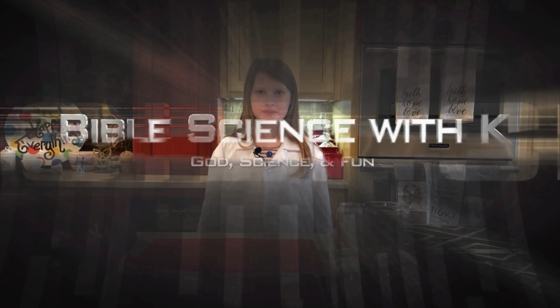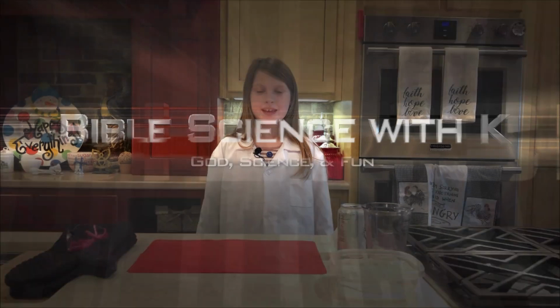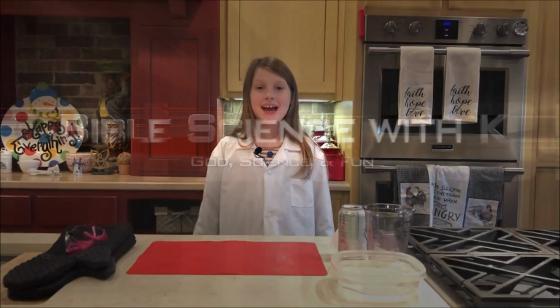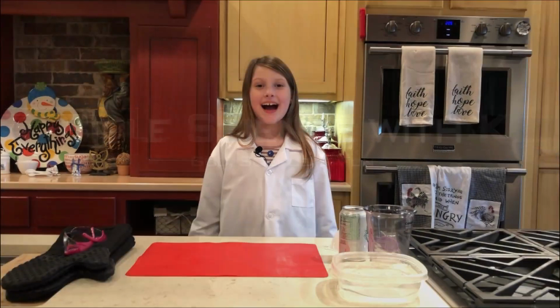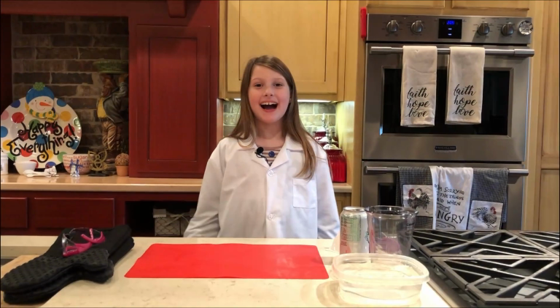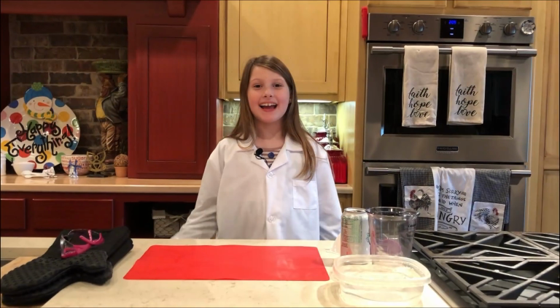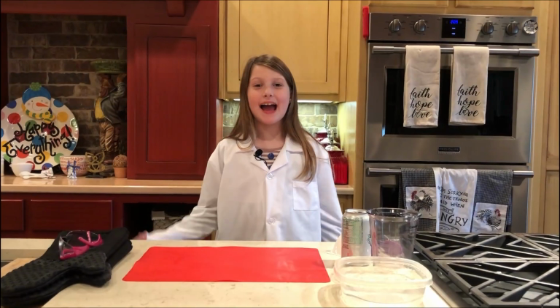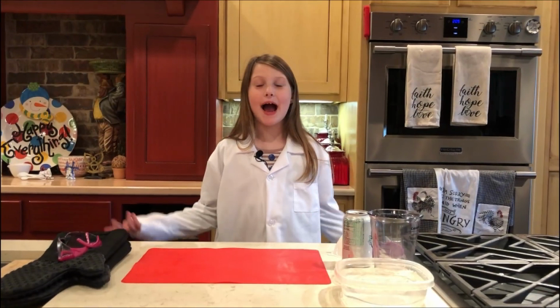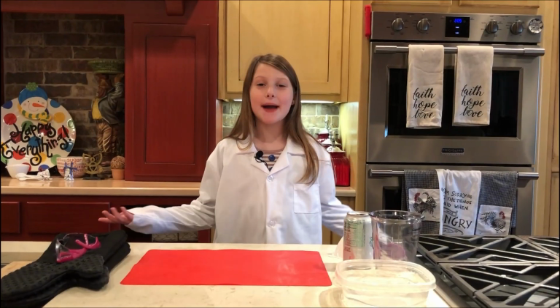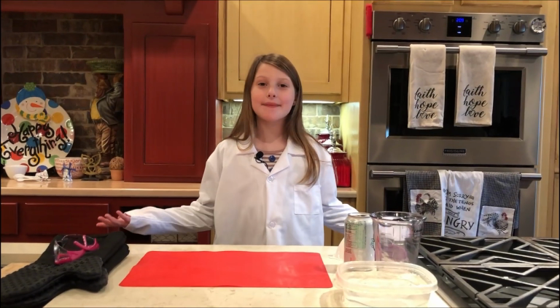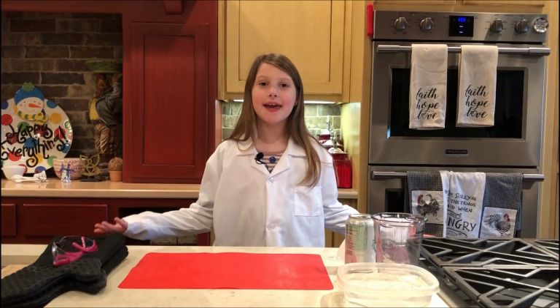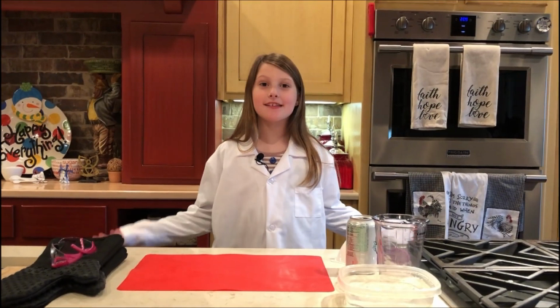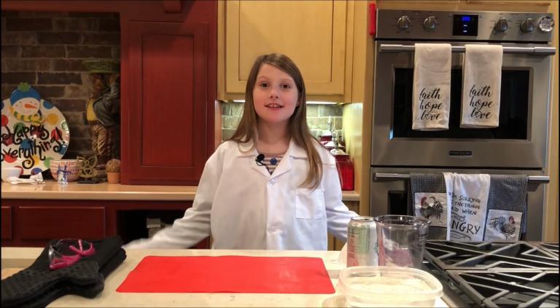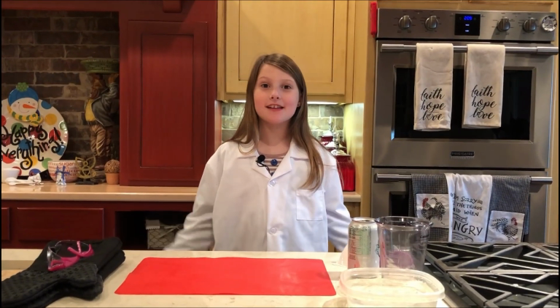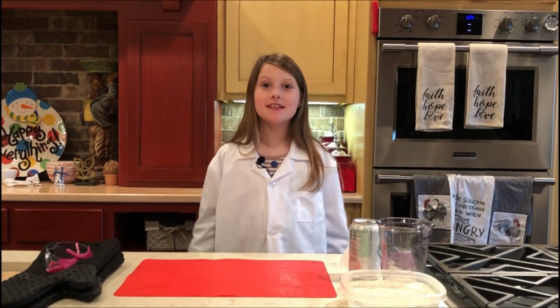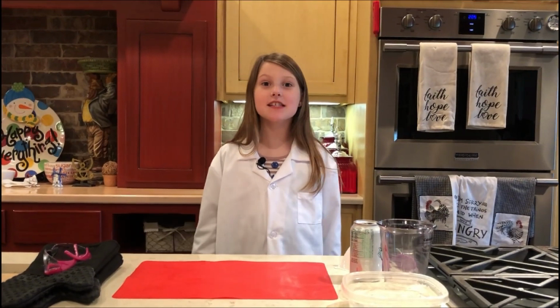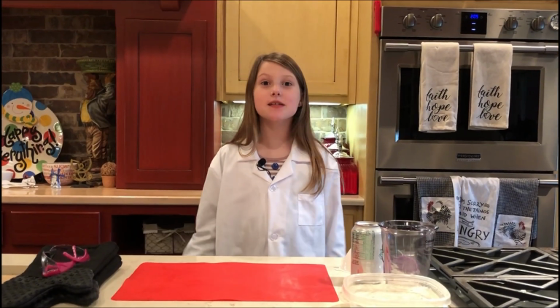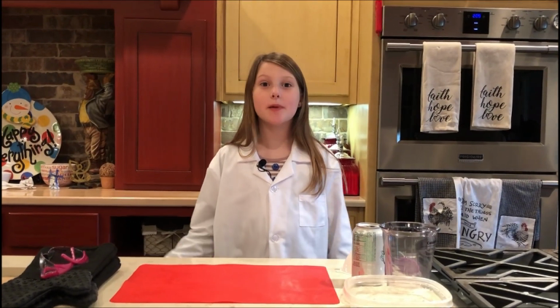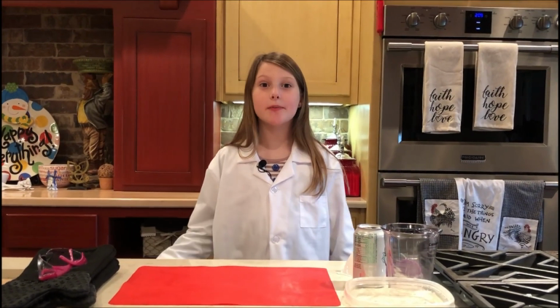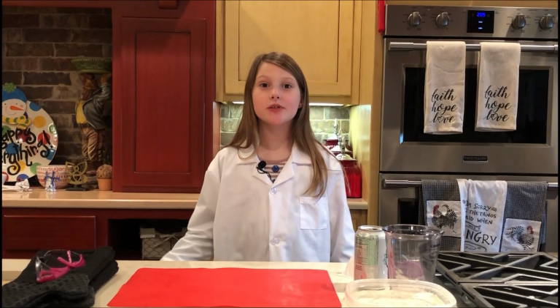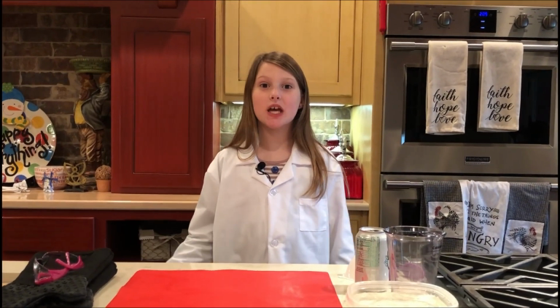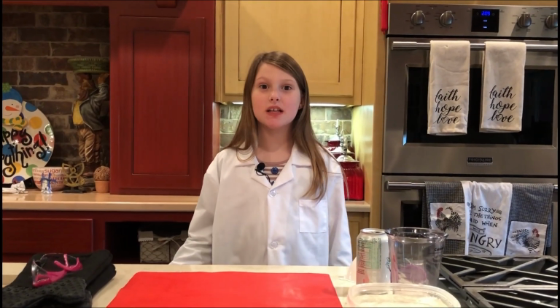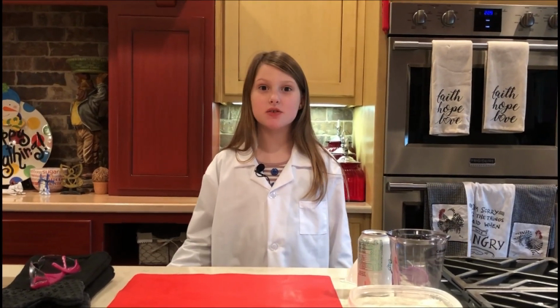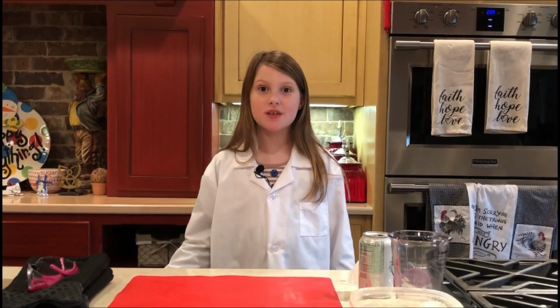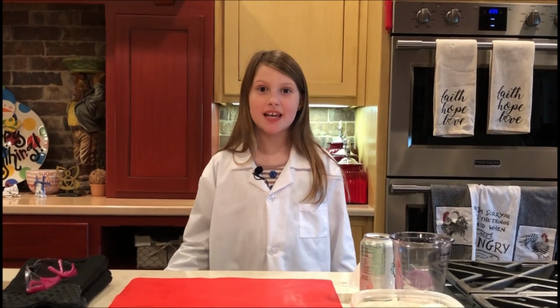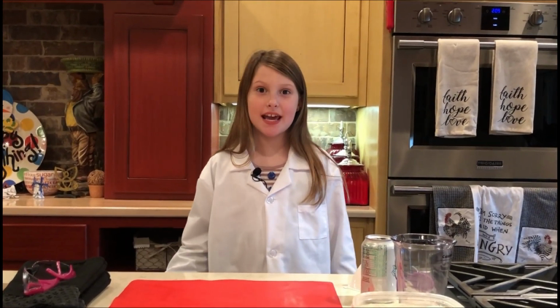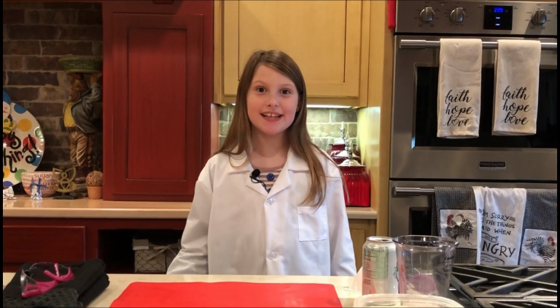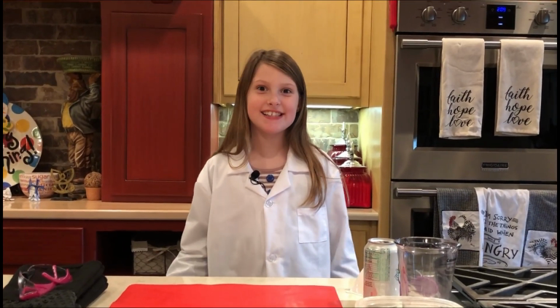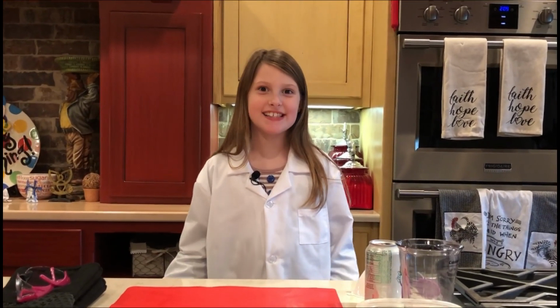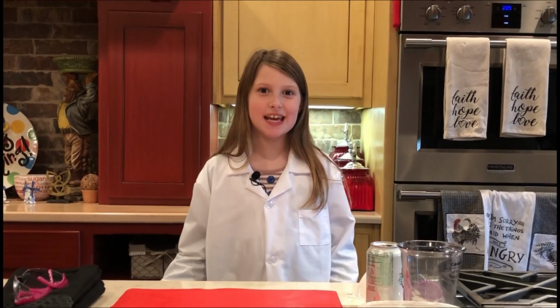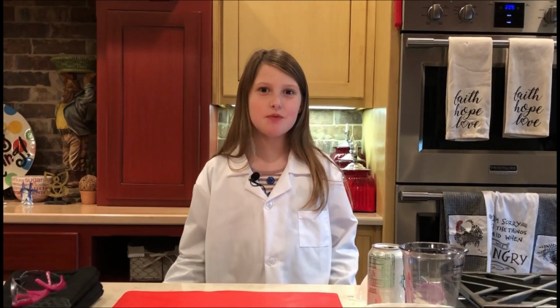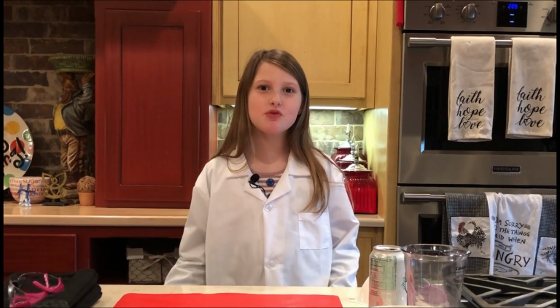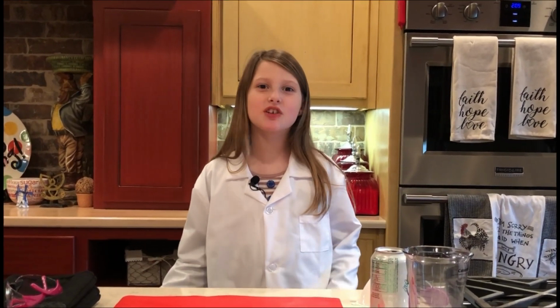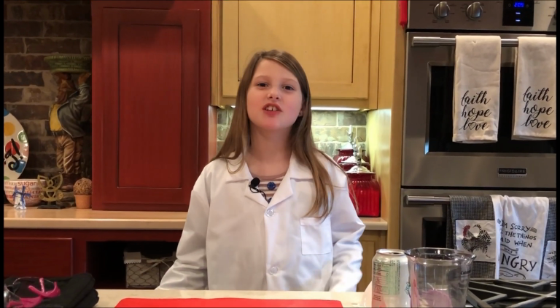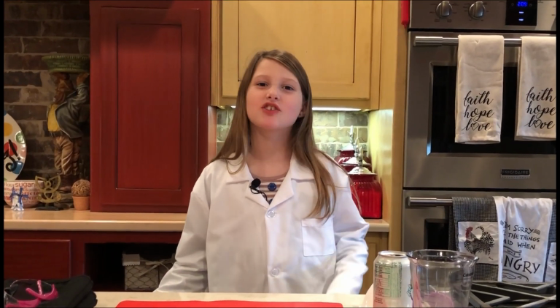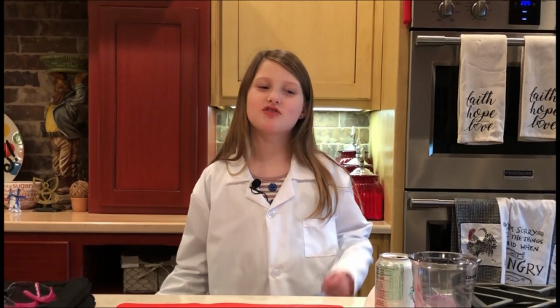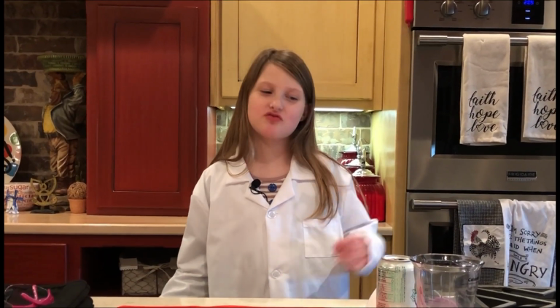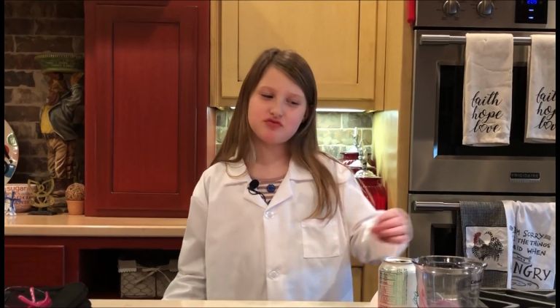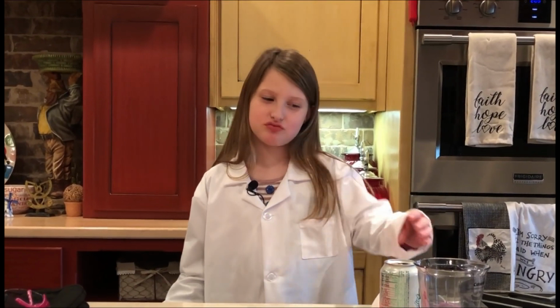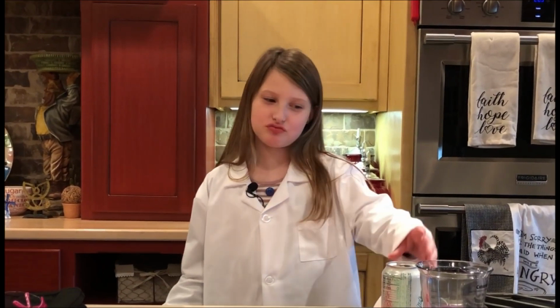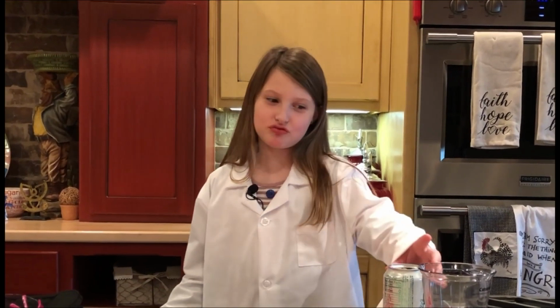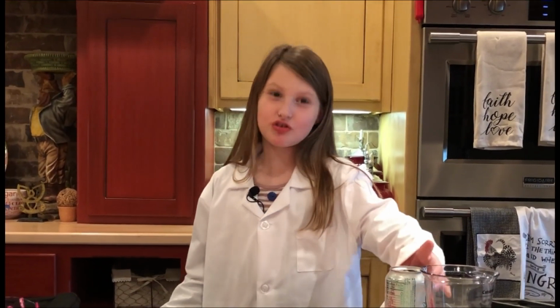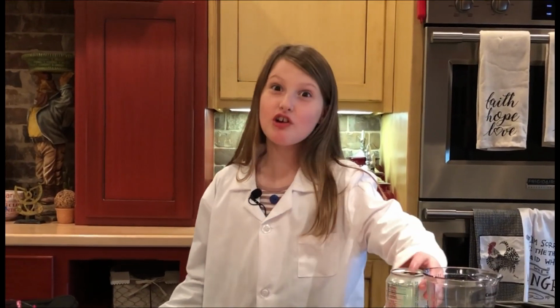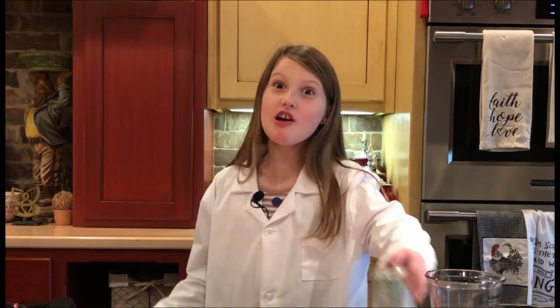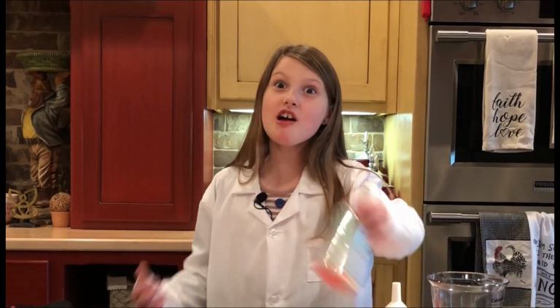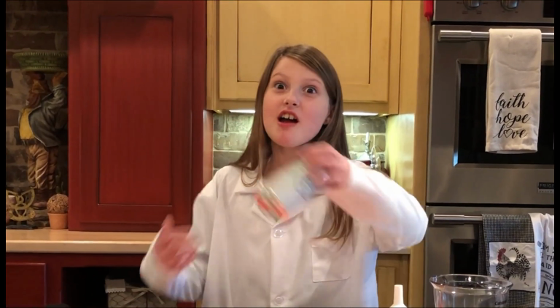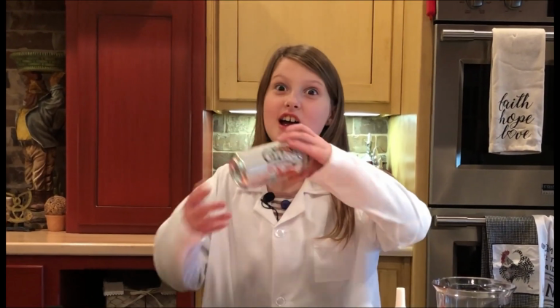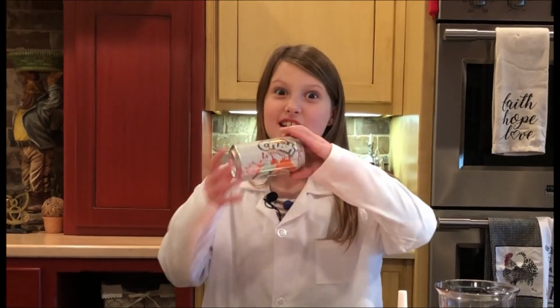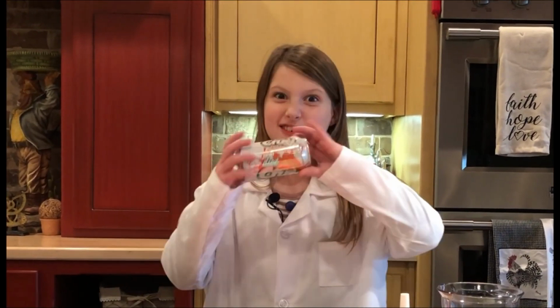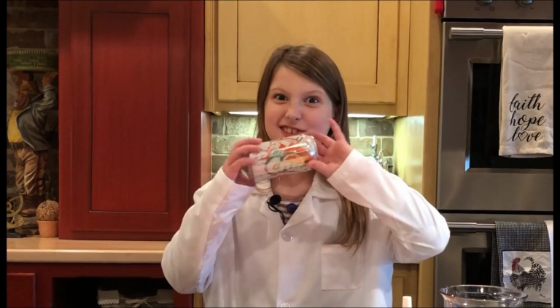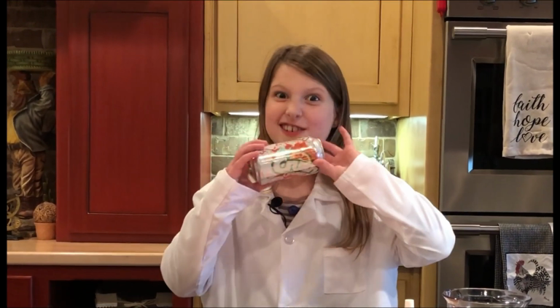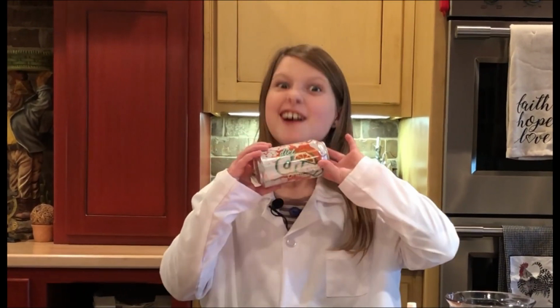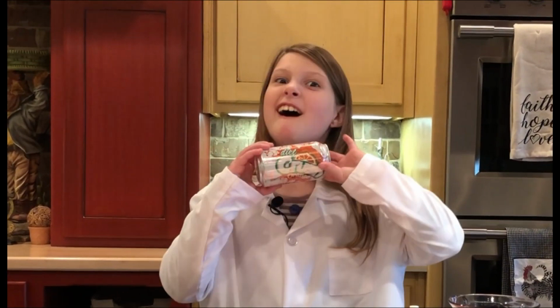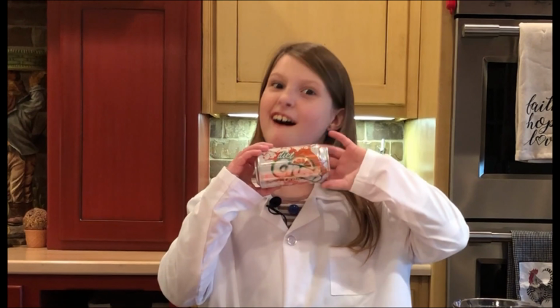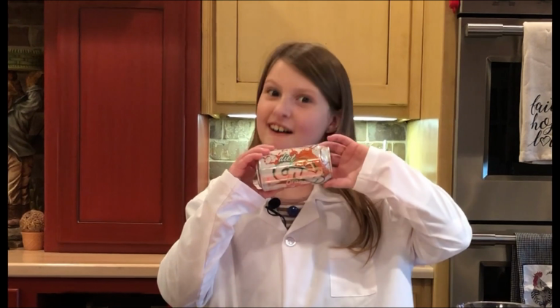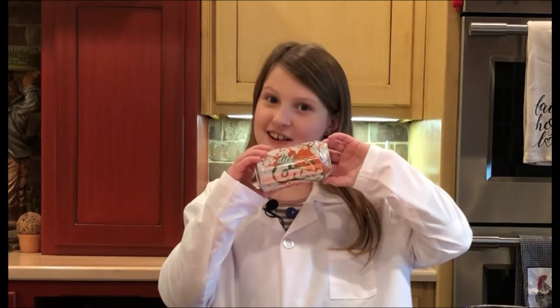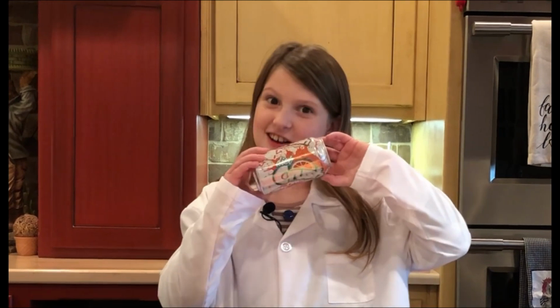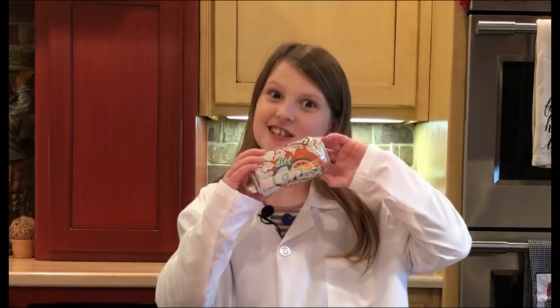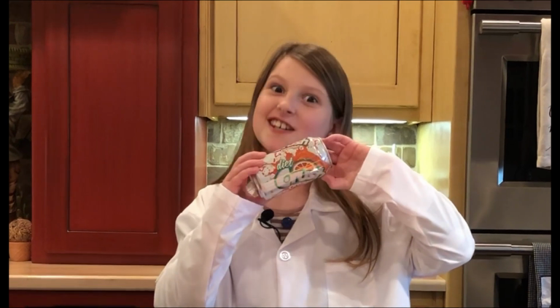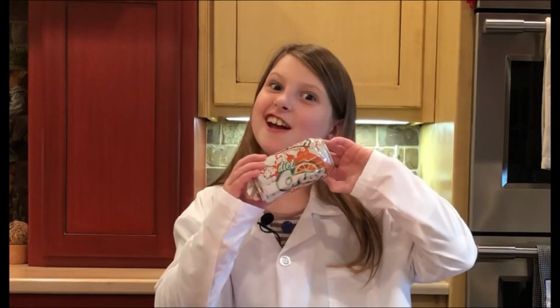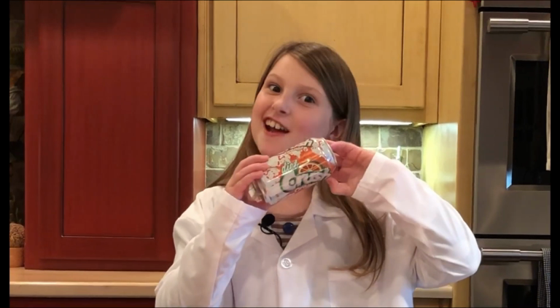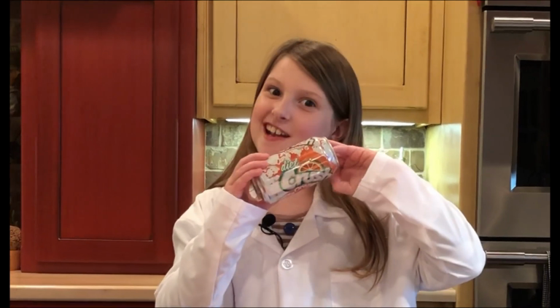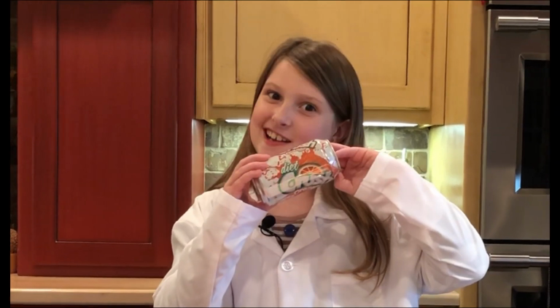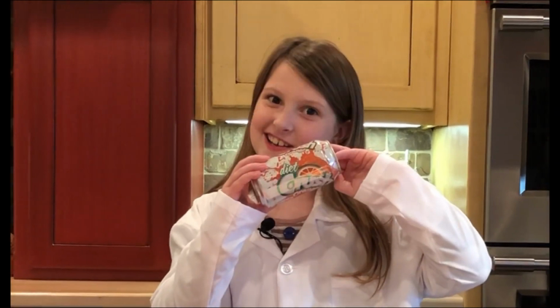Hi, I'm Katelyn and this is Babble Science with K. Today we're gonna crush a can.